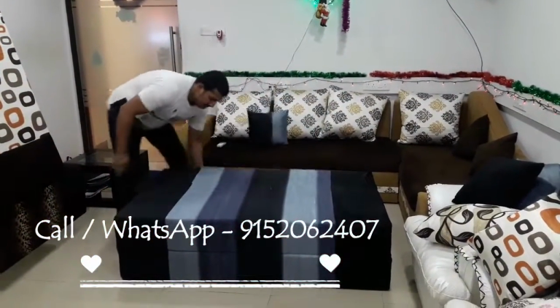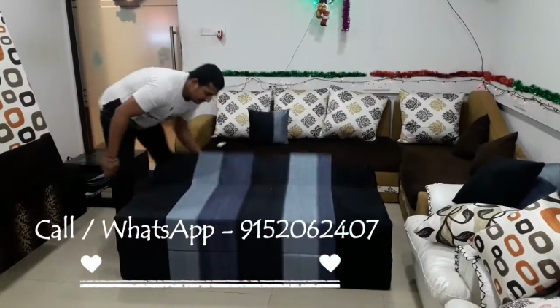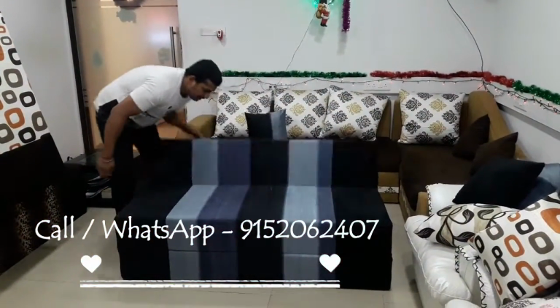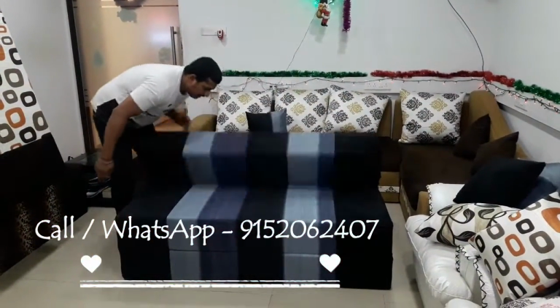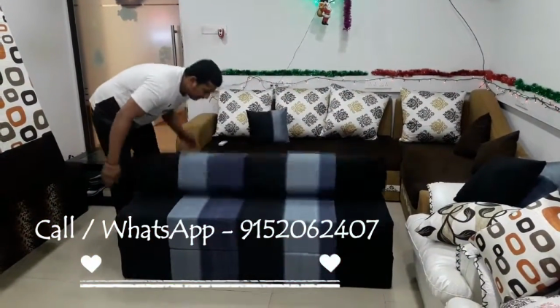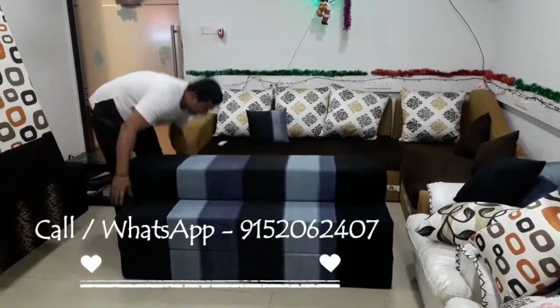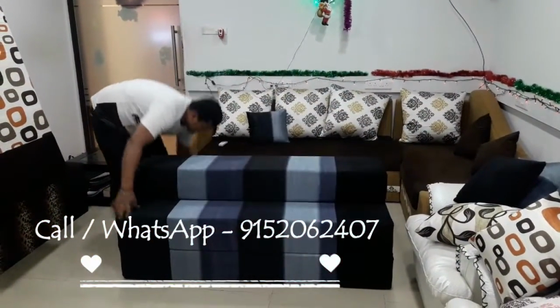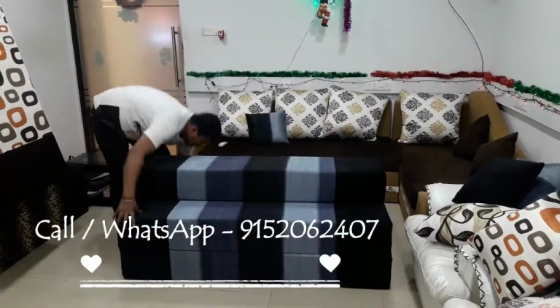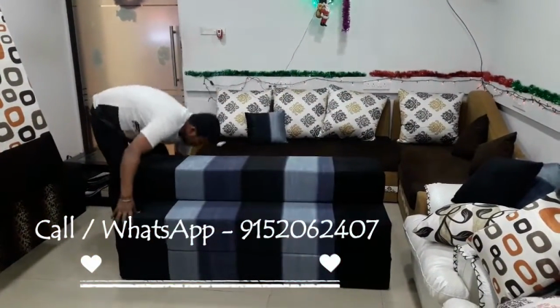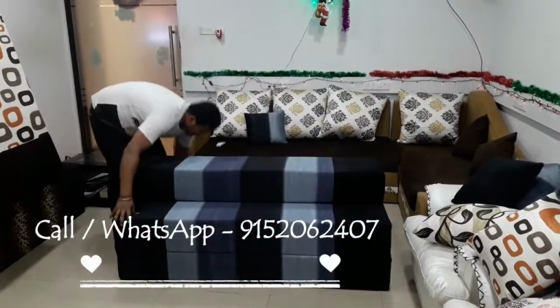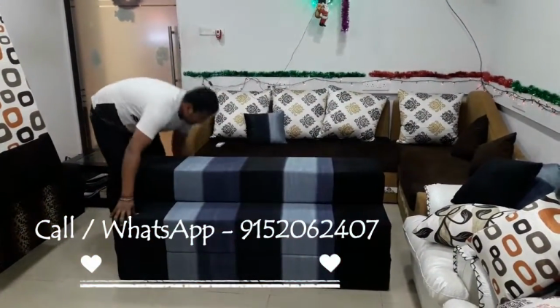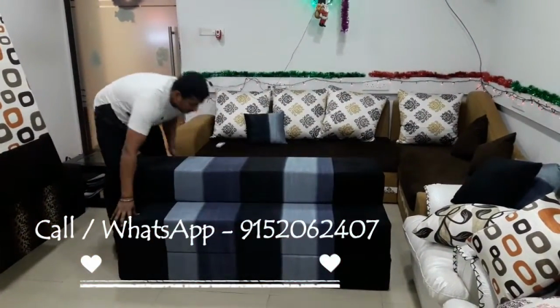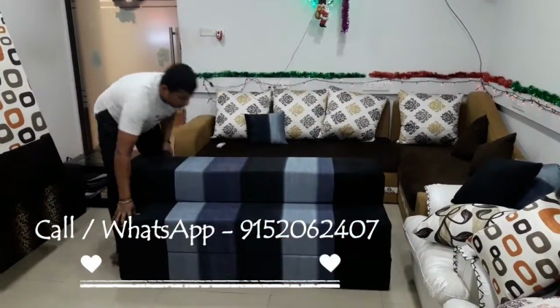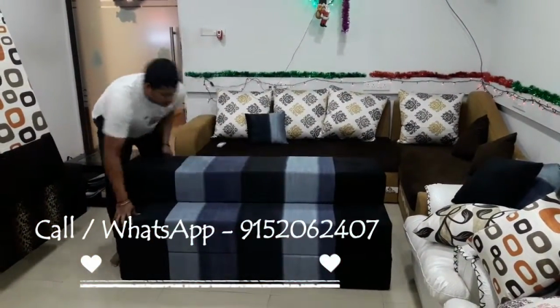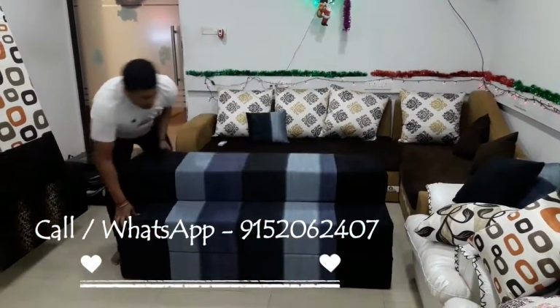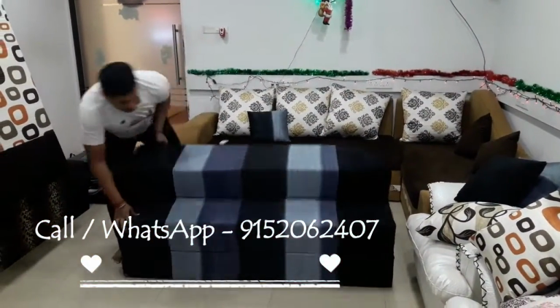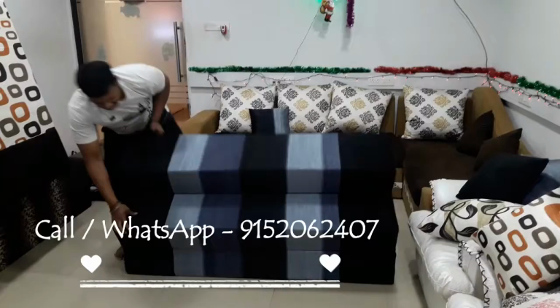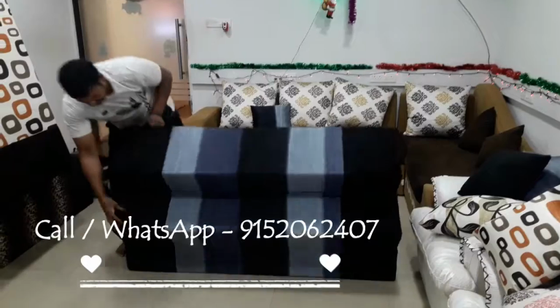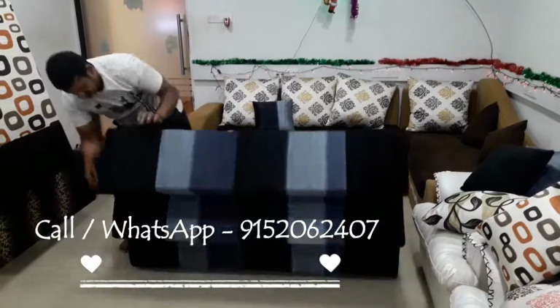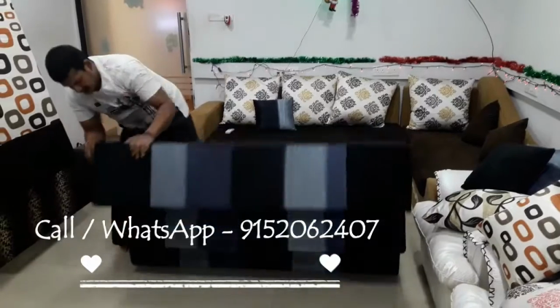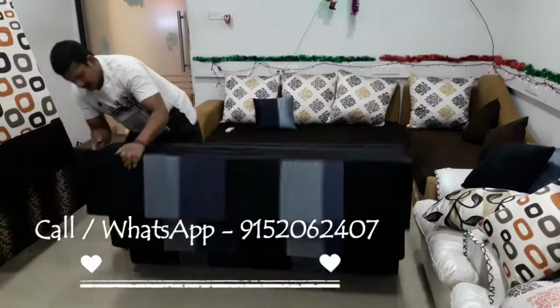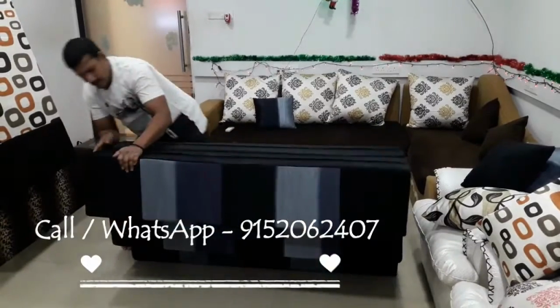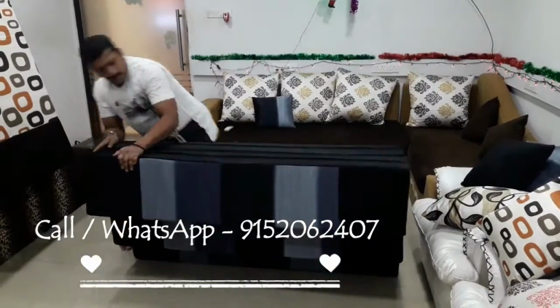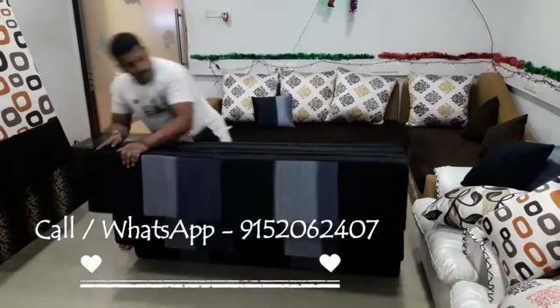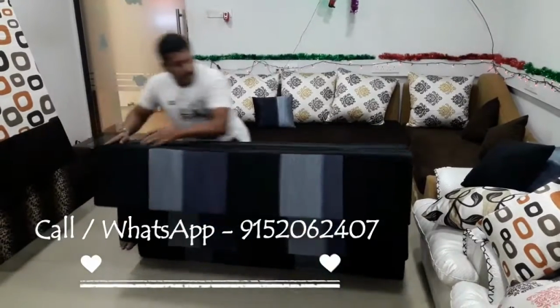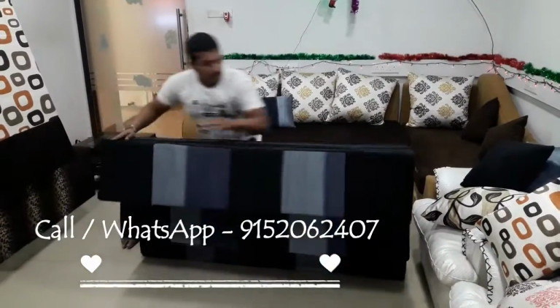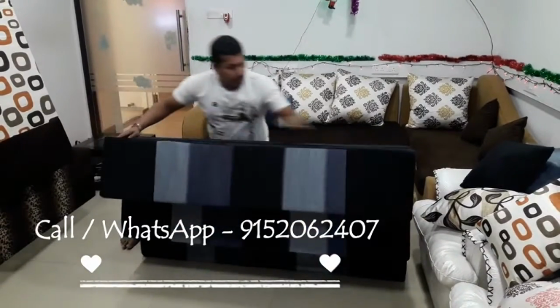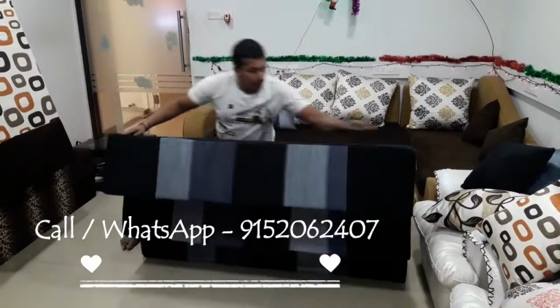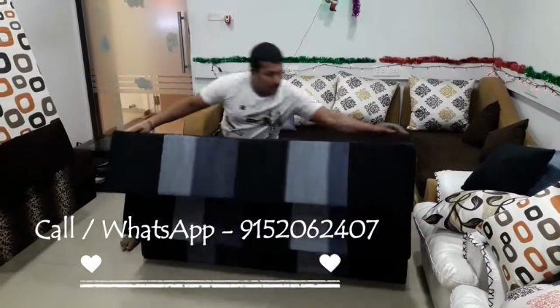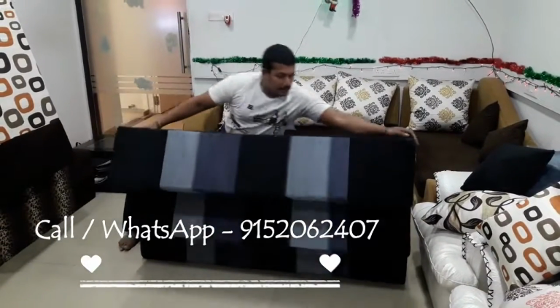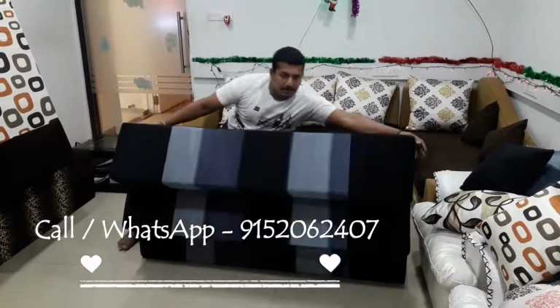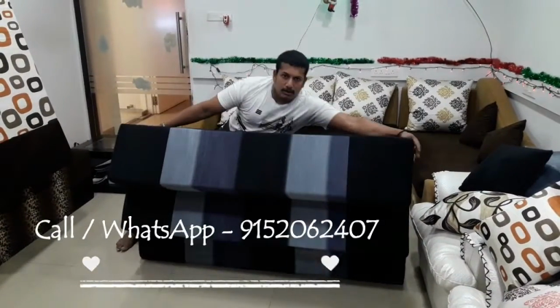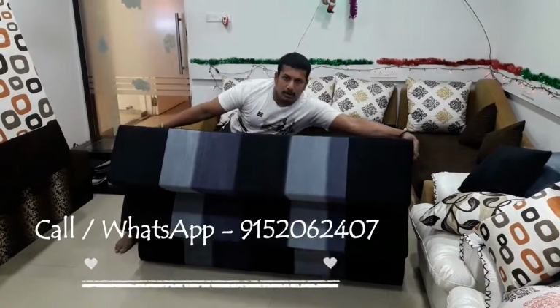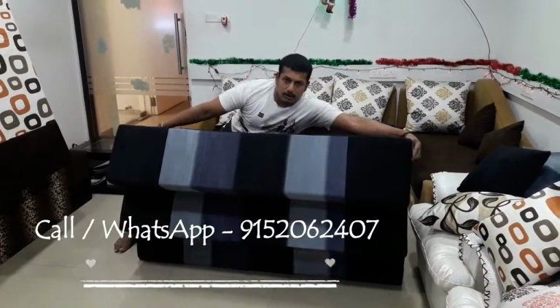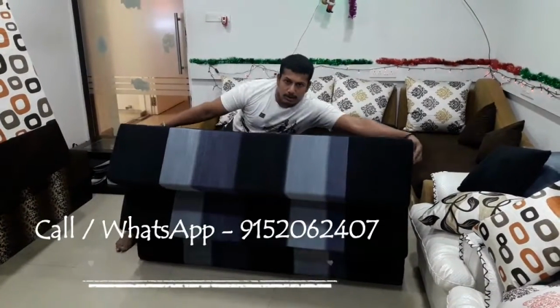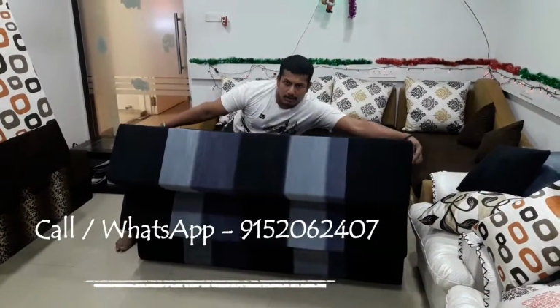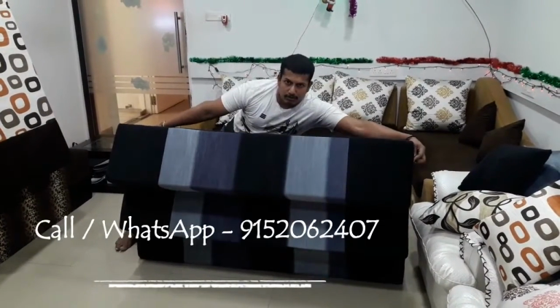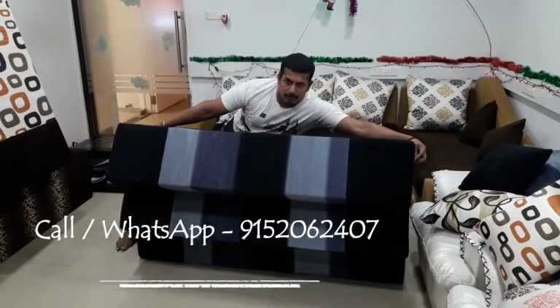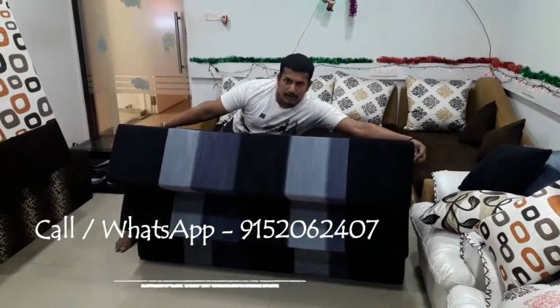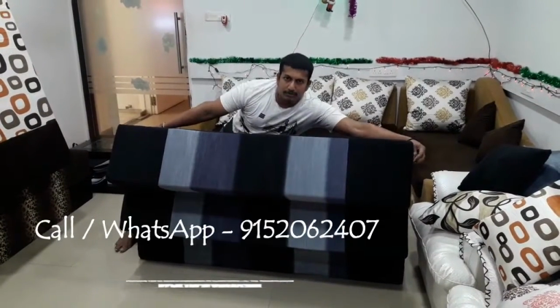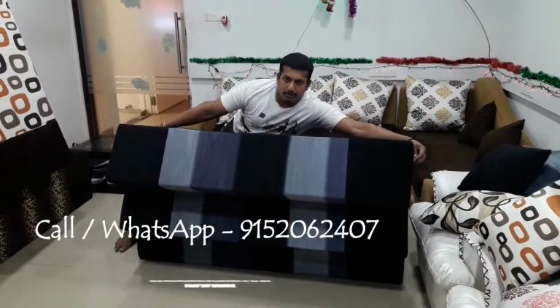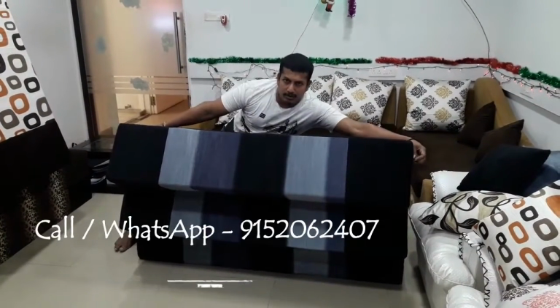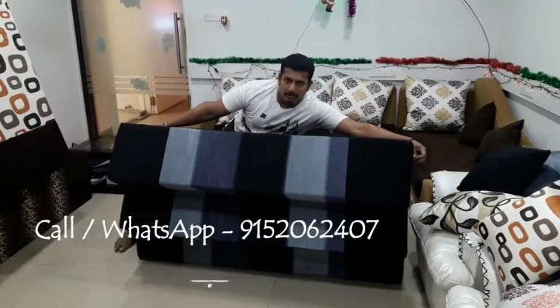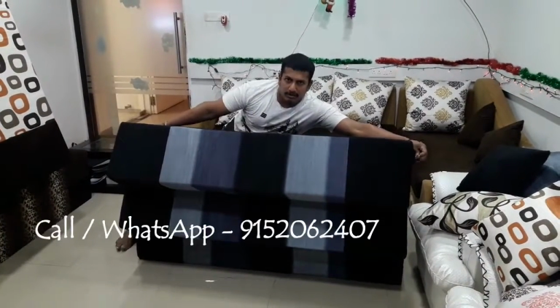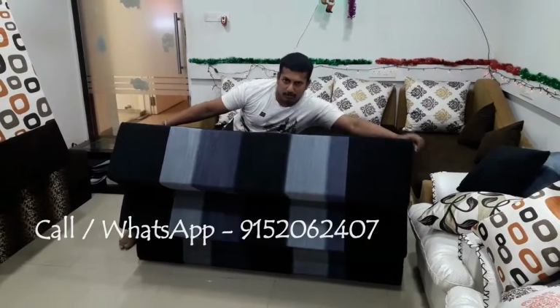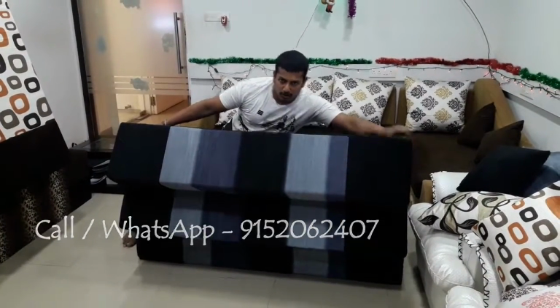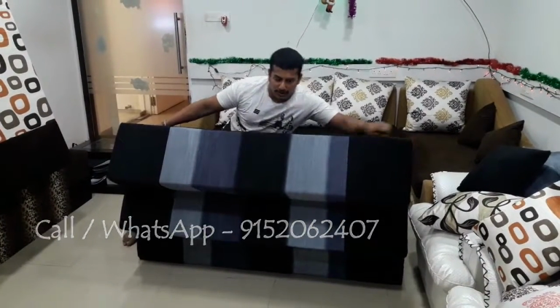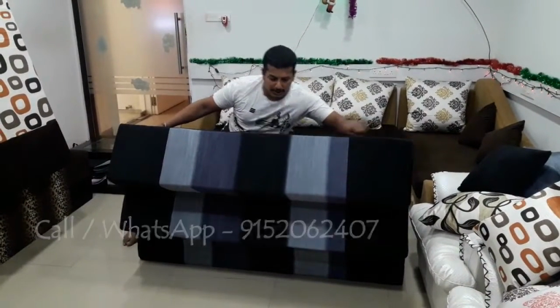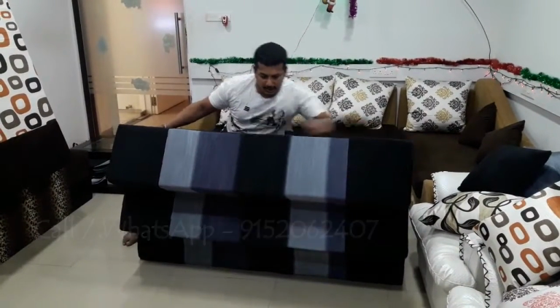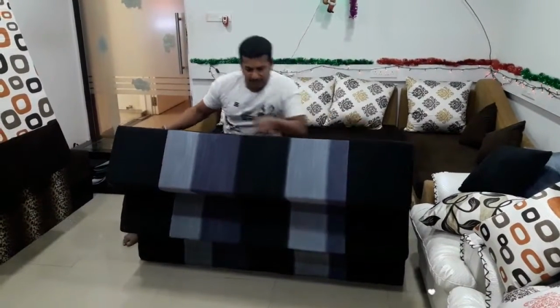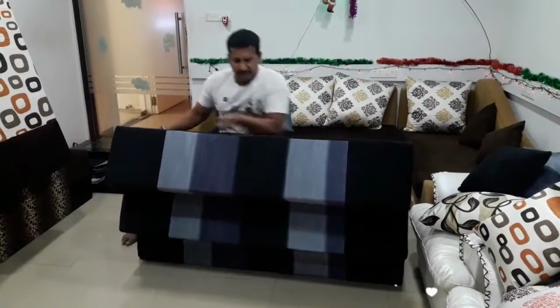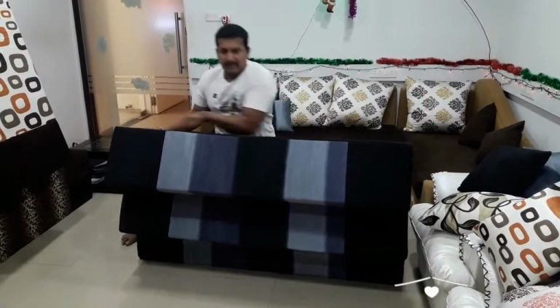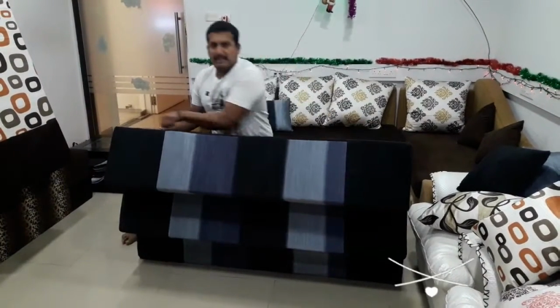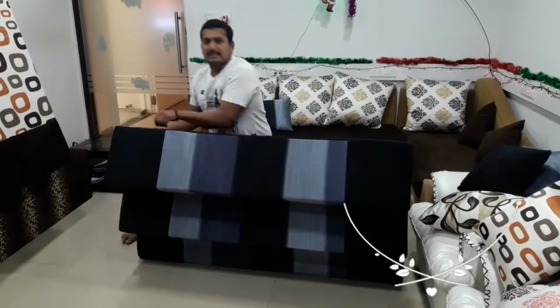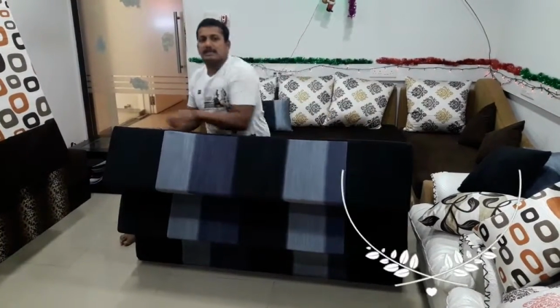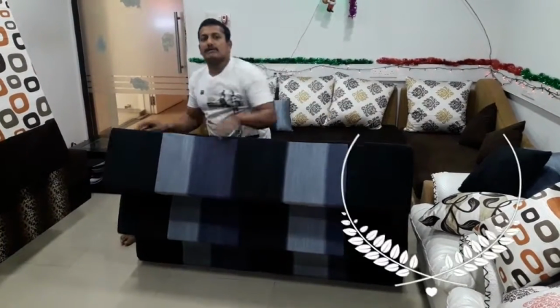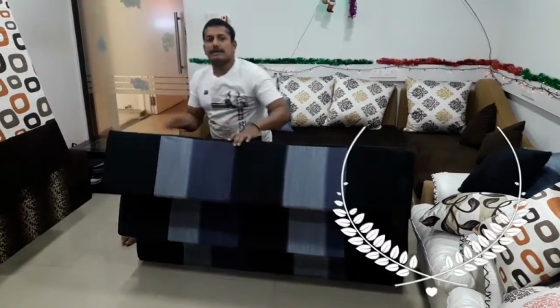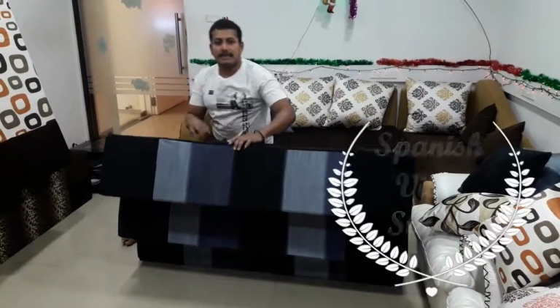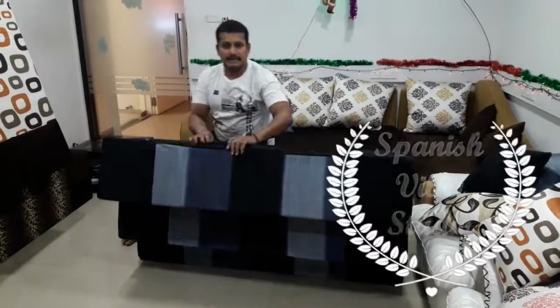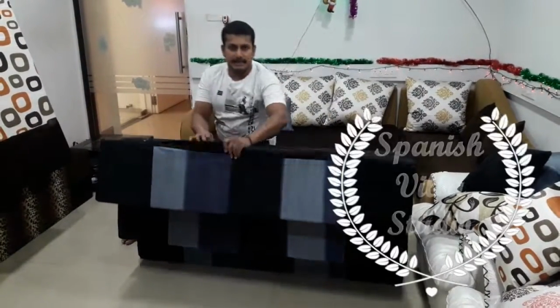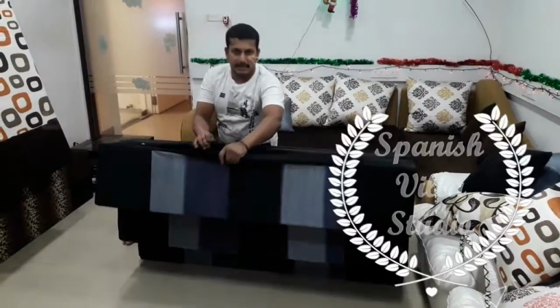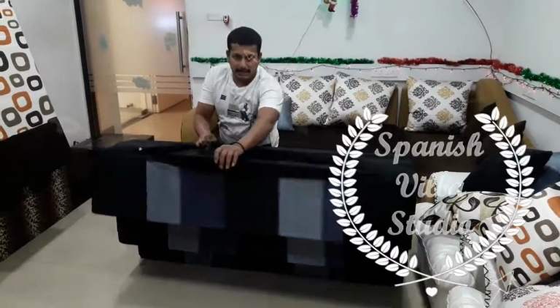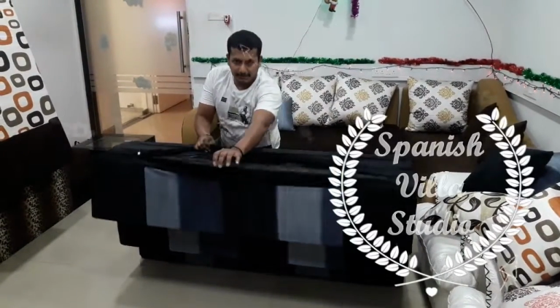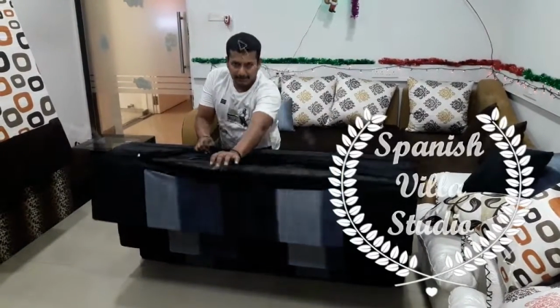The cover is removable and washable. The foam can also be removed and cleaned for washing if in case the cover gets wet.